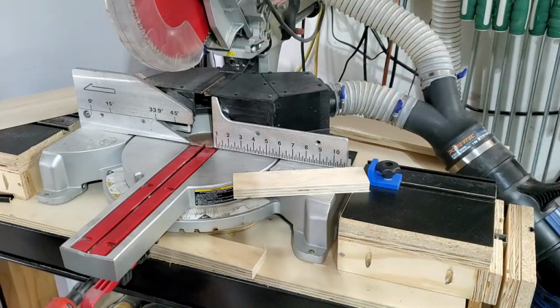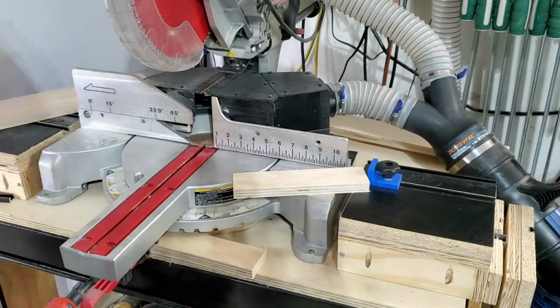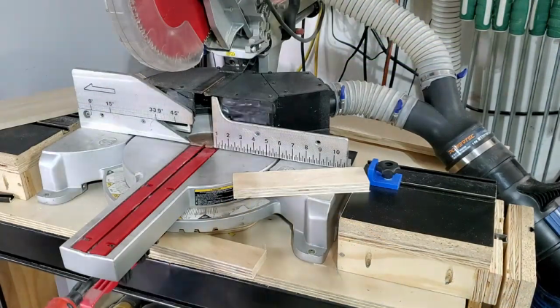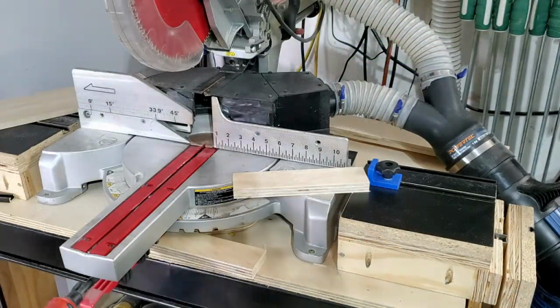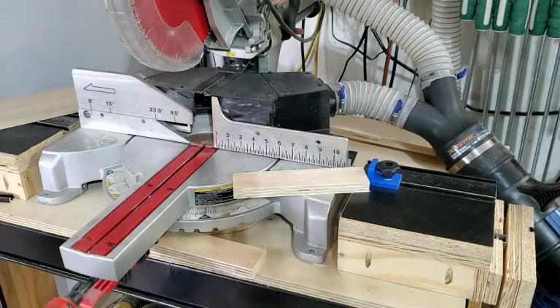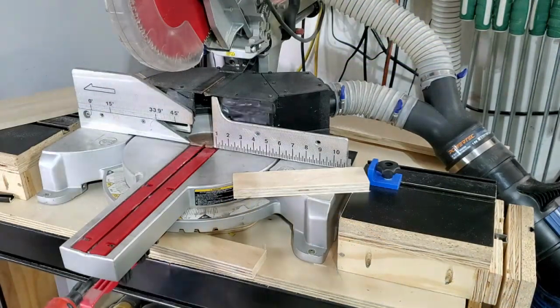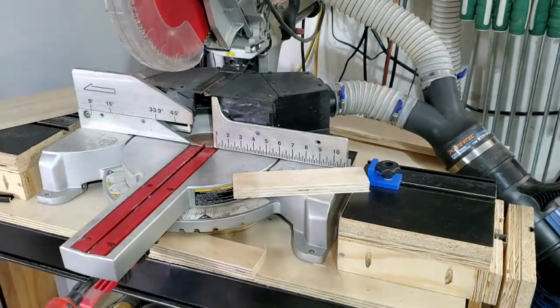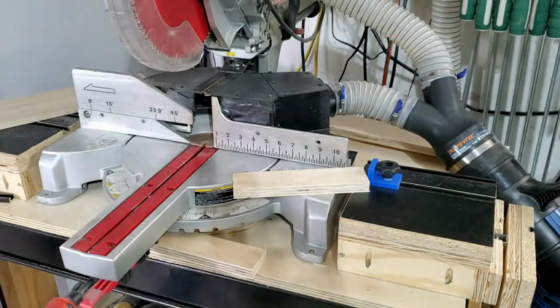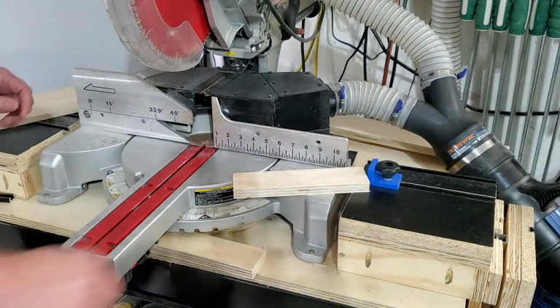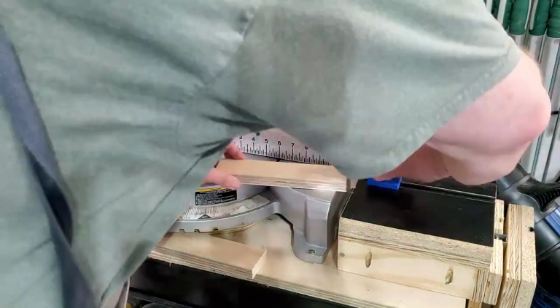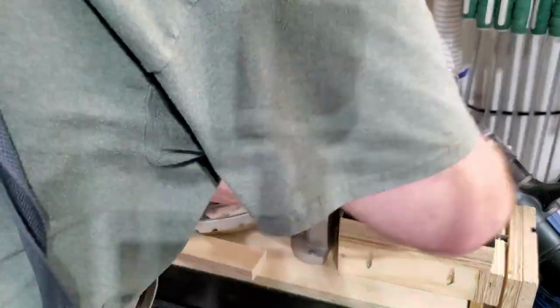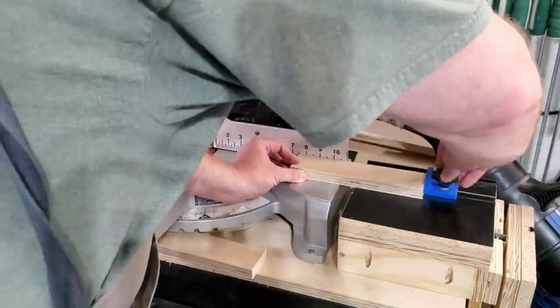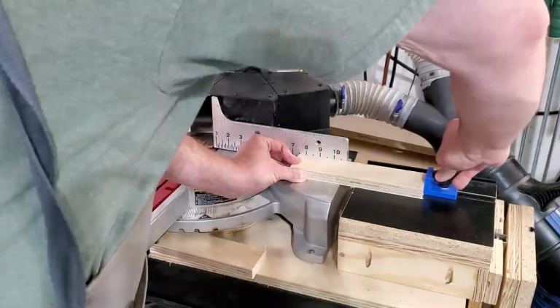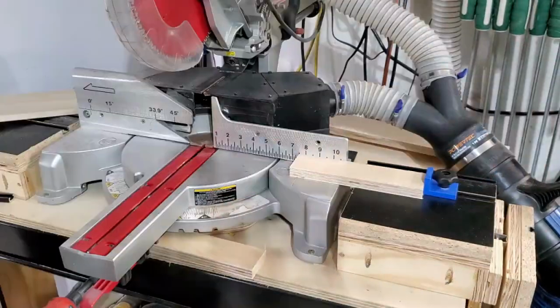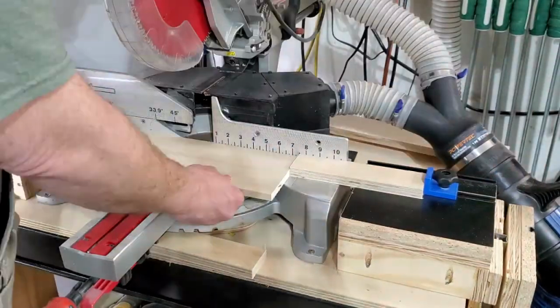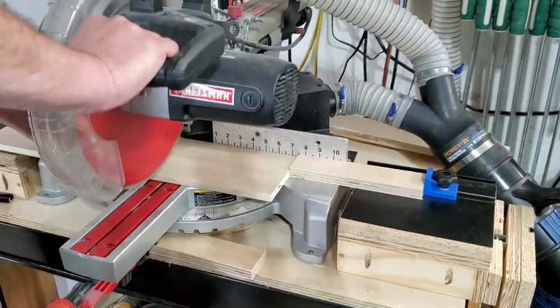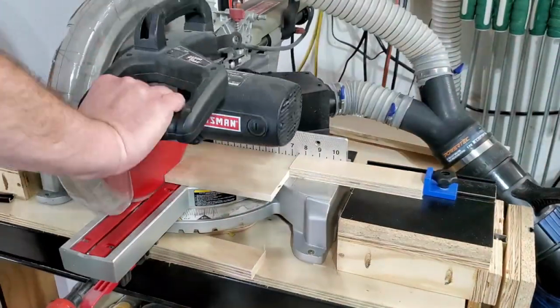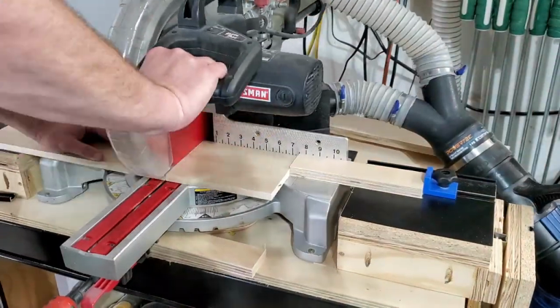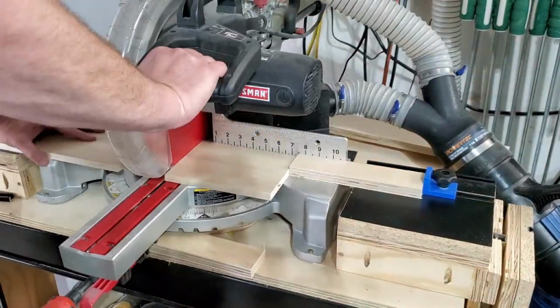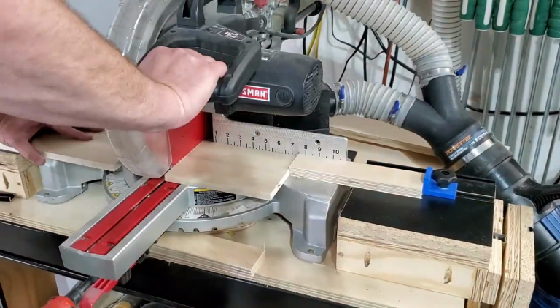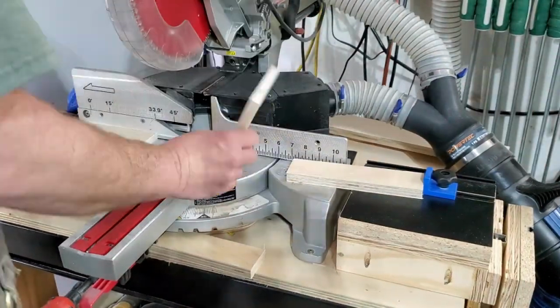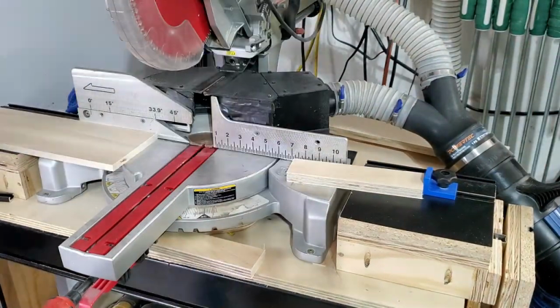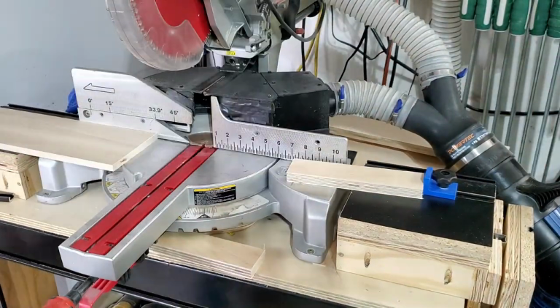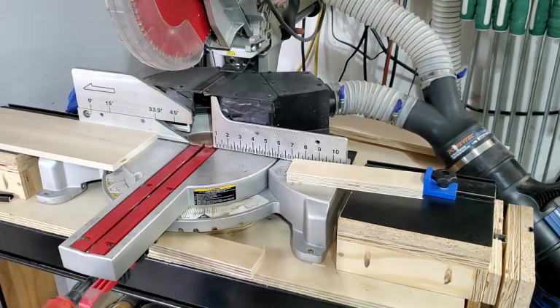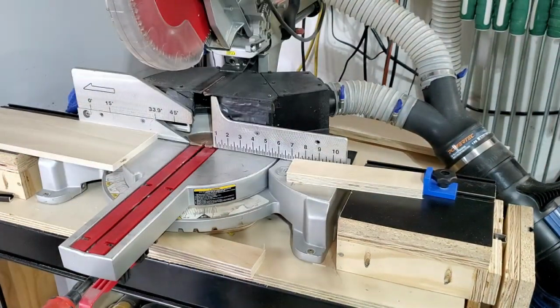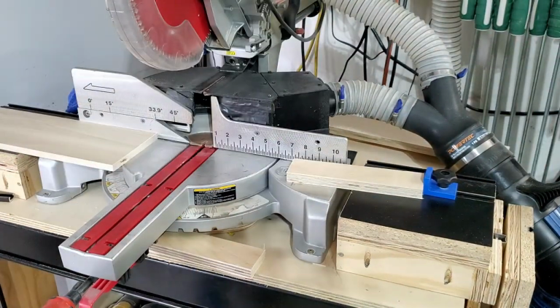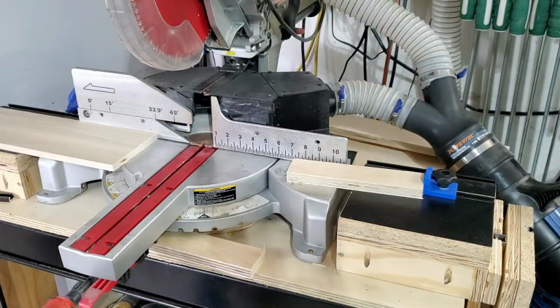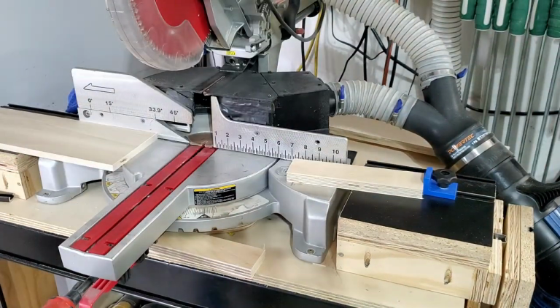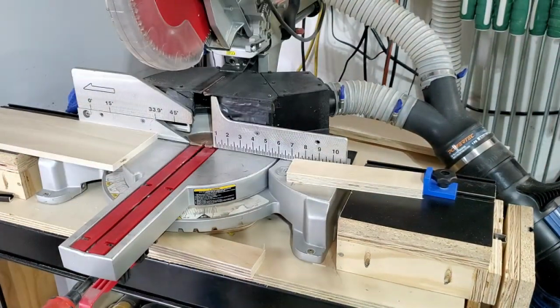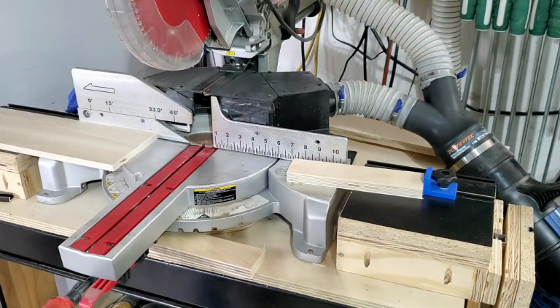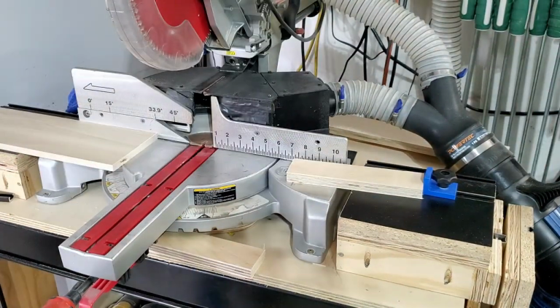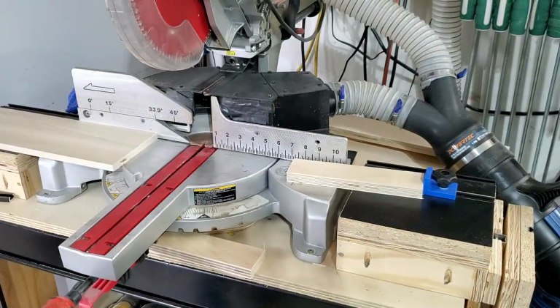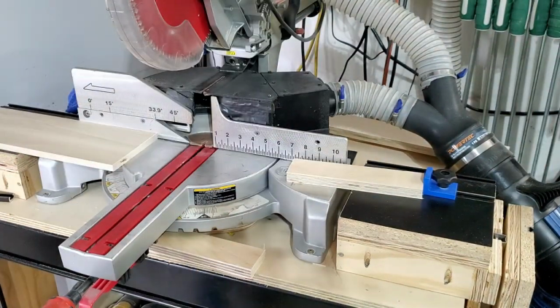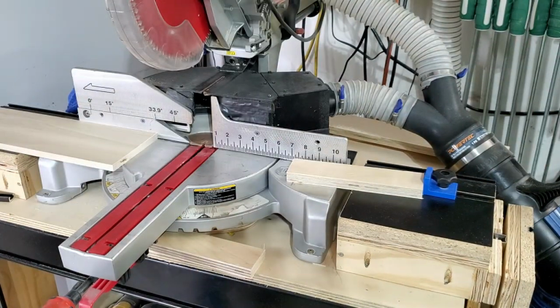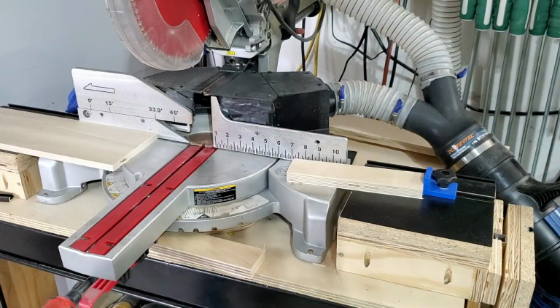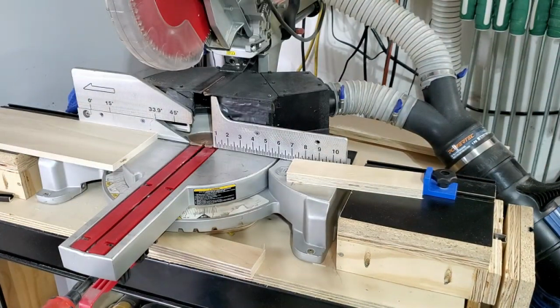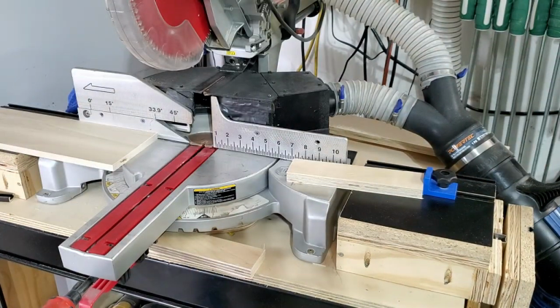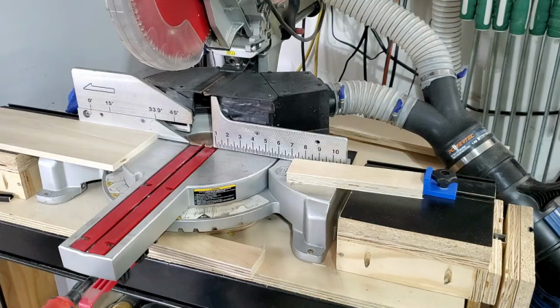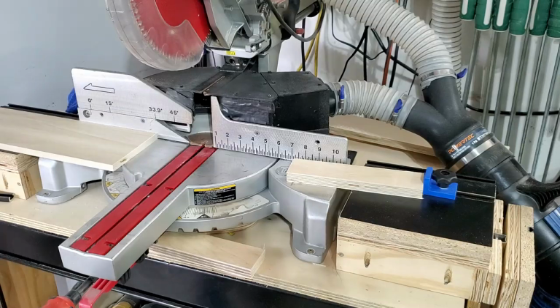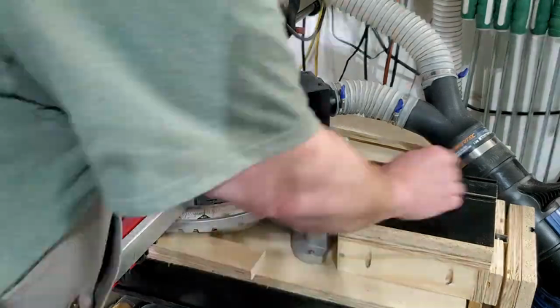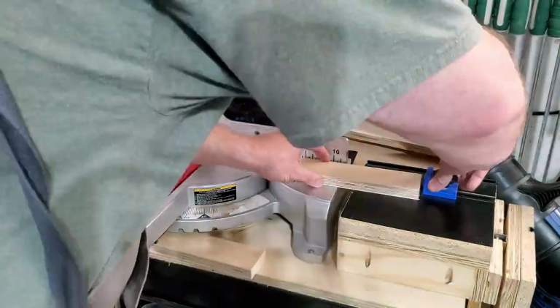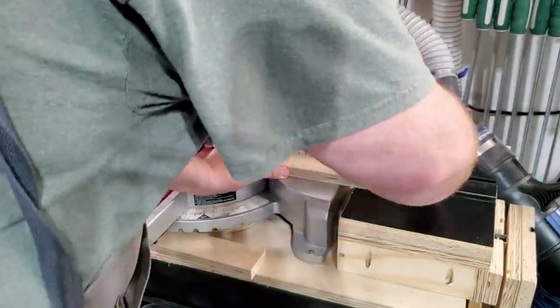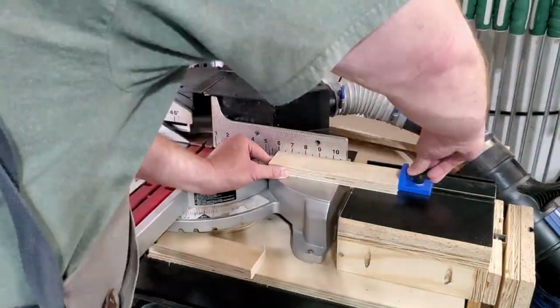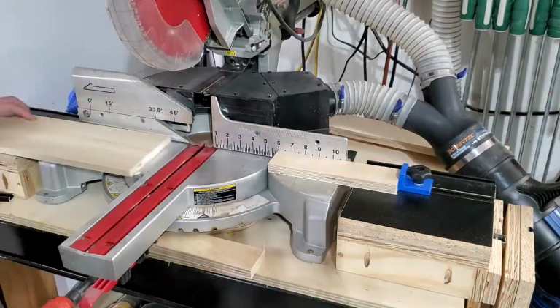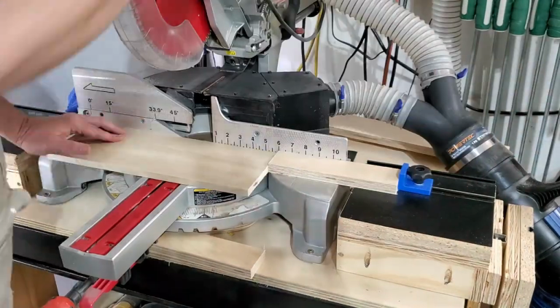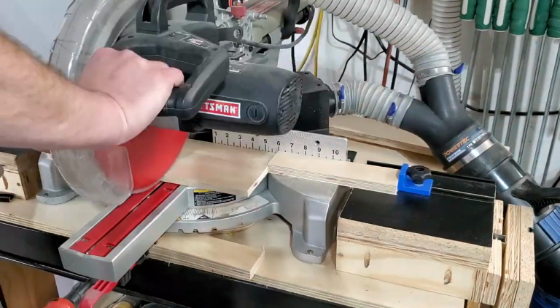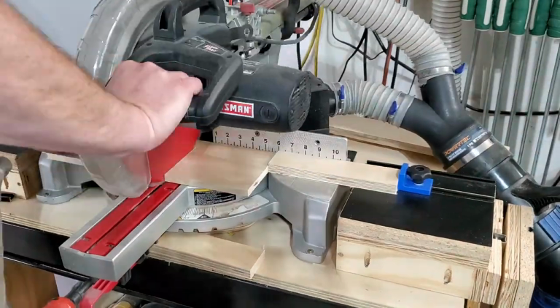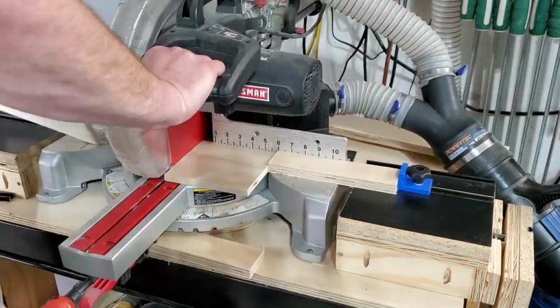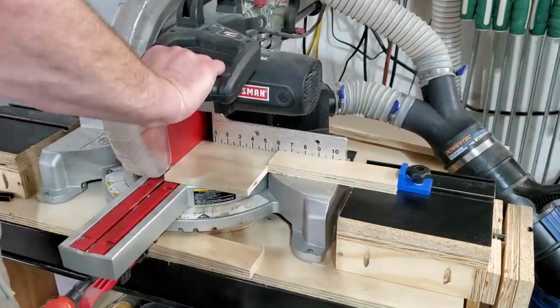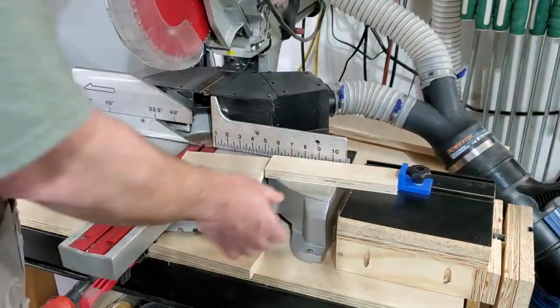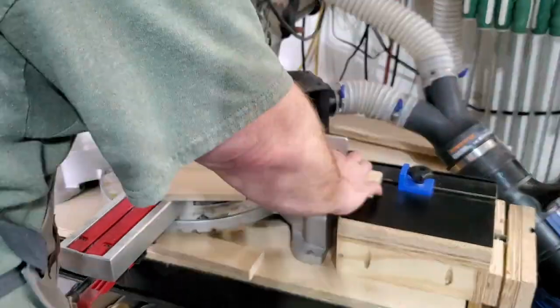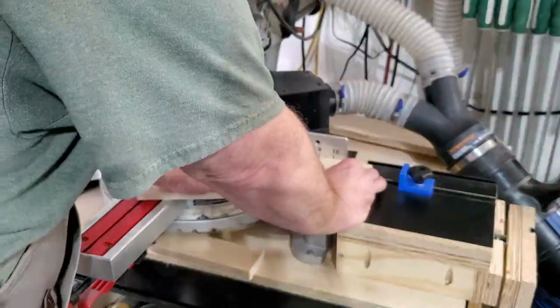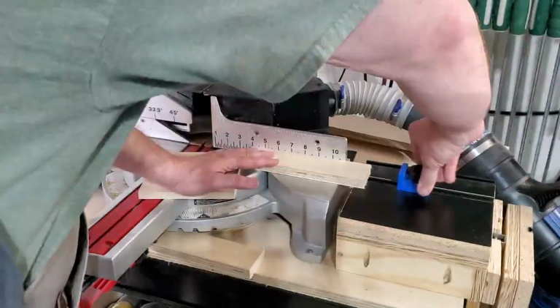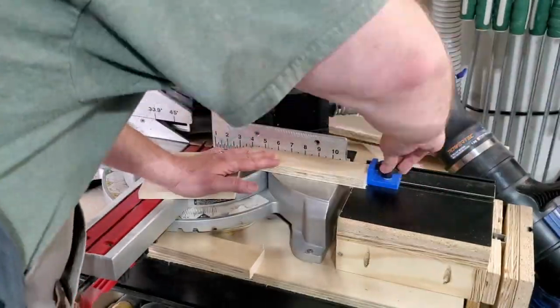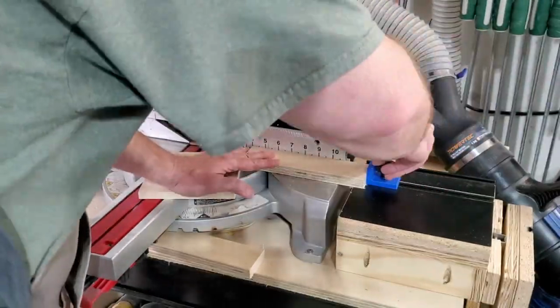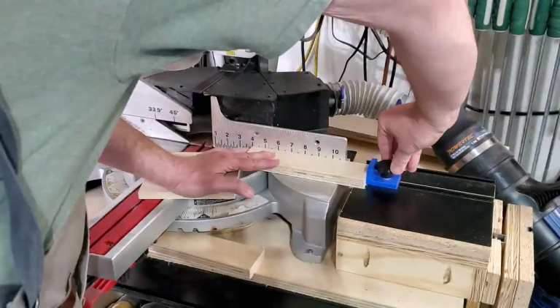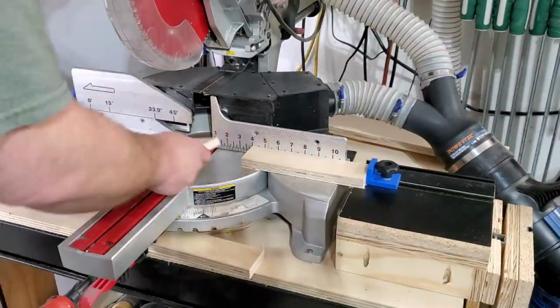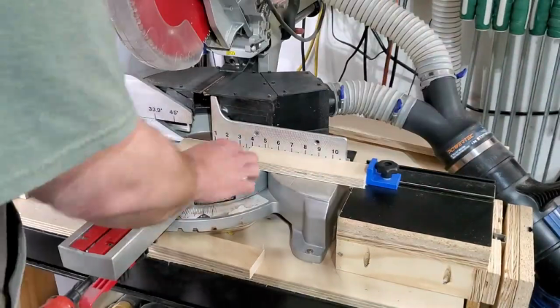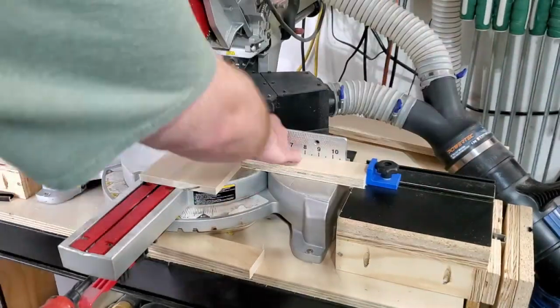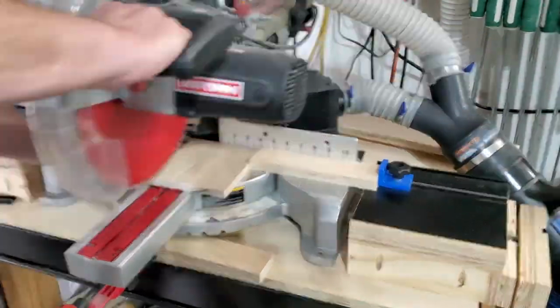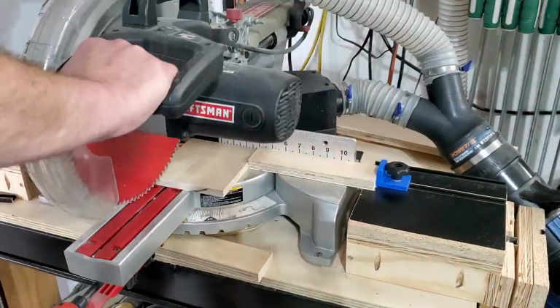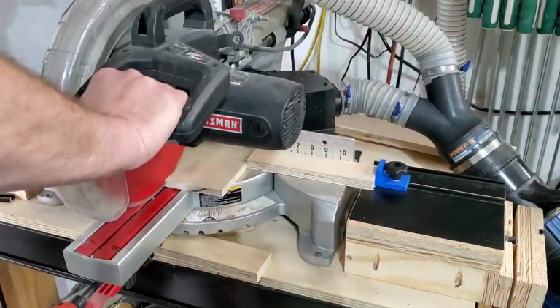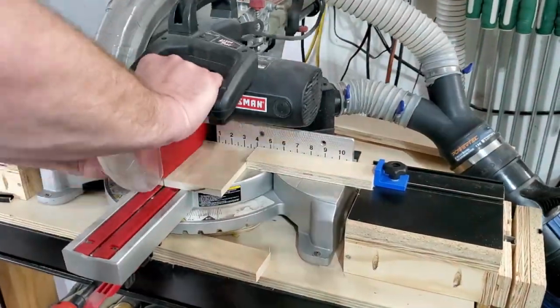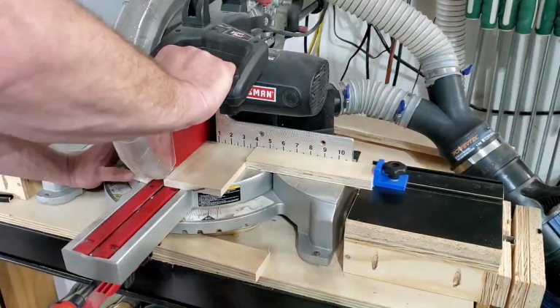Next, I'm going to cut down the pieces on the miter saw. That's the piece that's going to make up the corner supports, and then the bottom plate, and then the top plate.